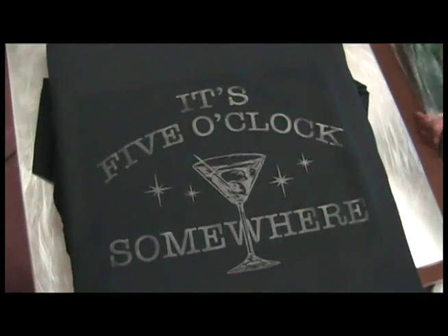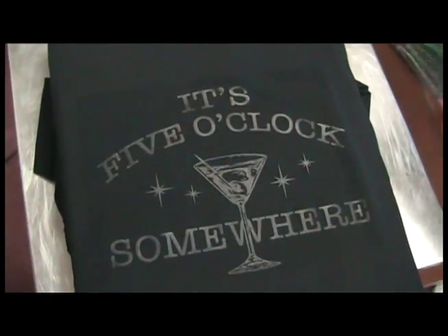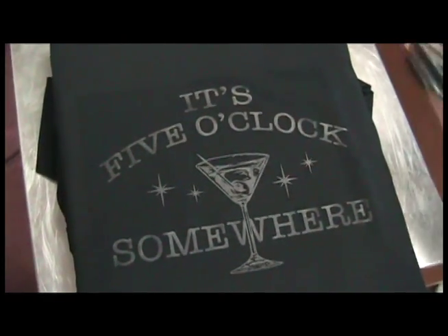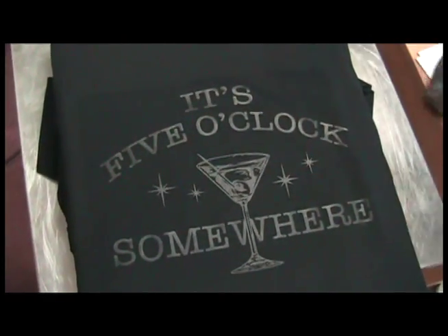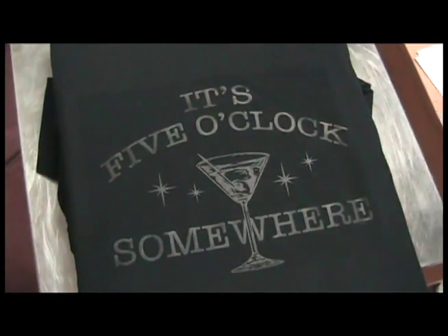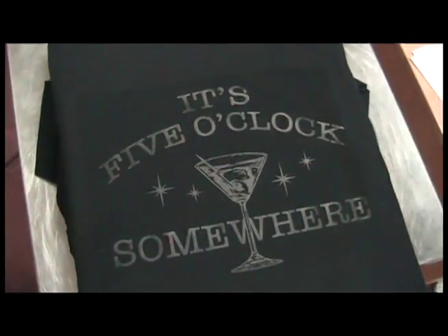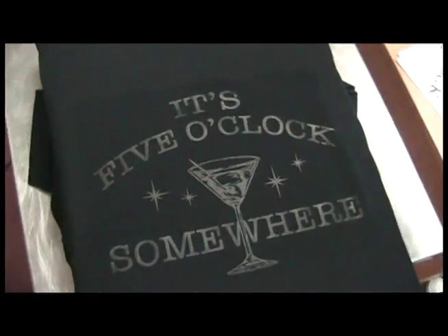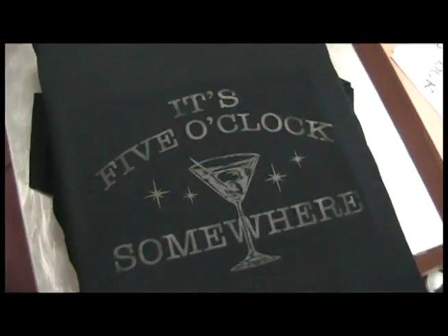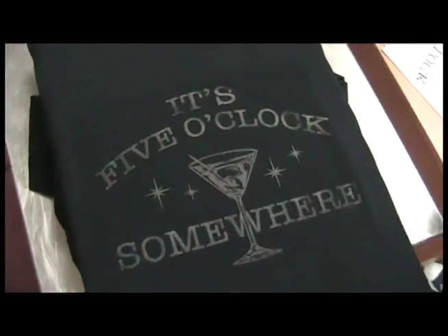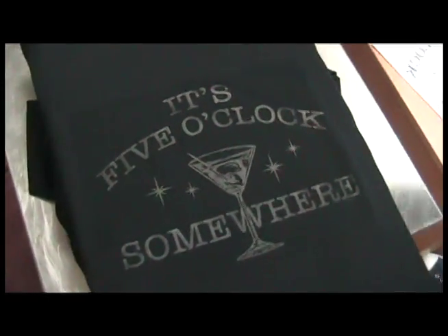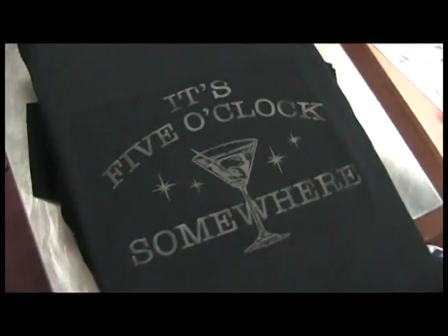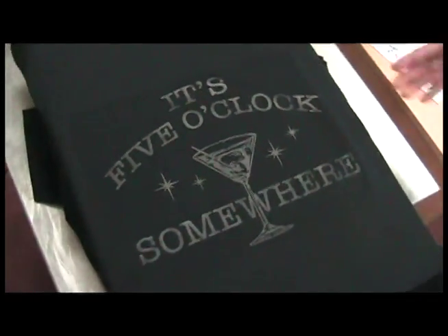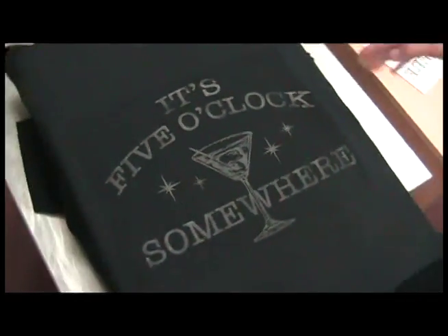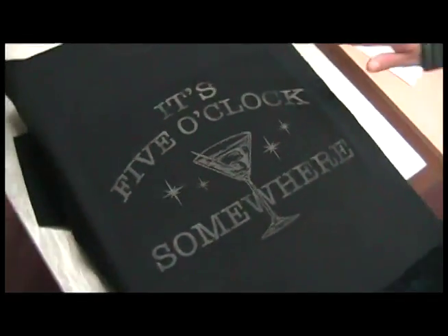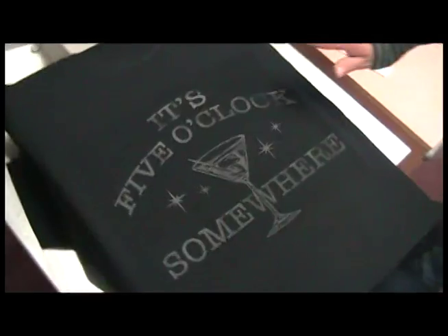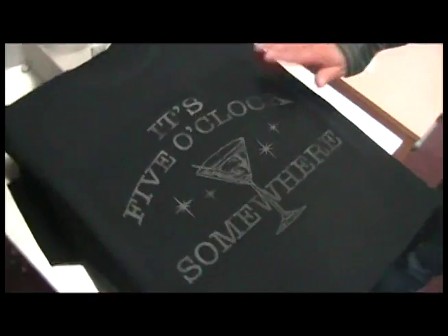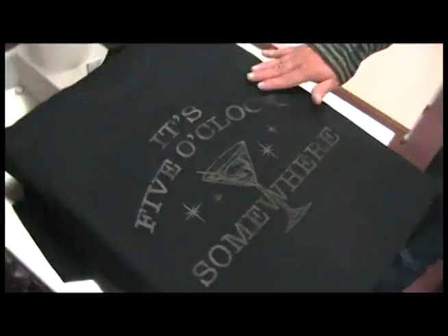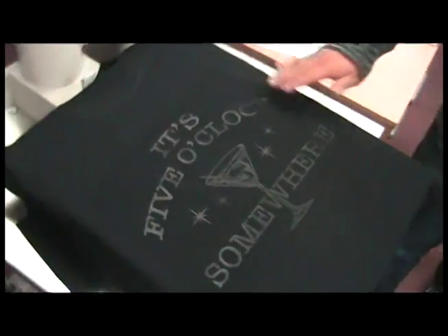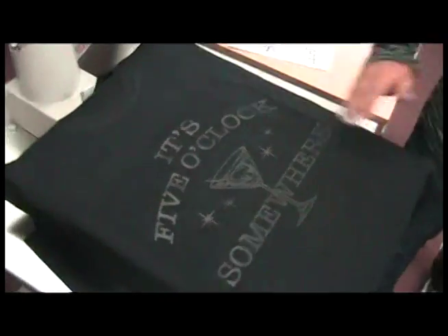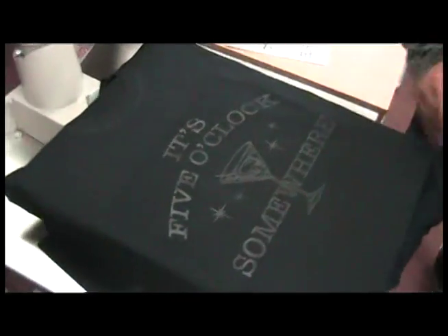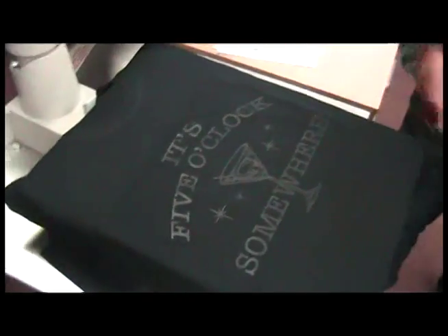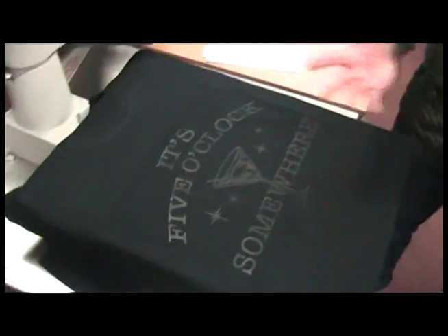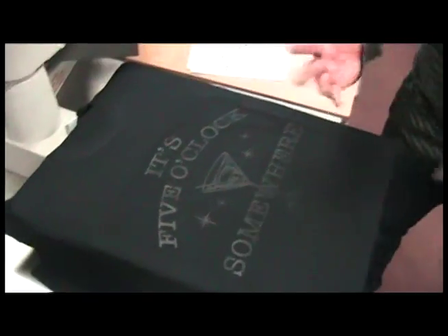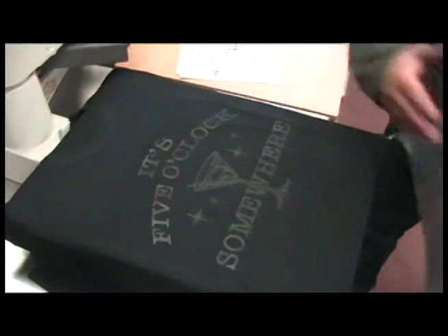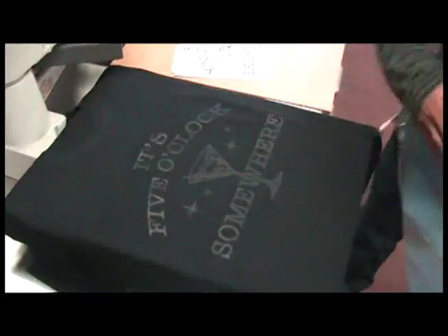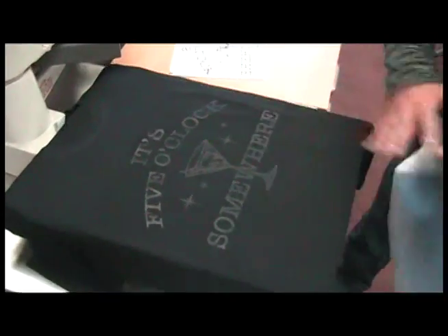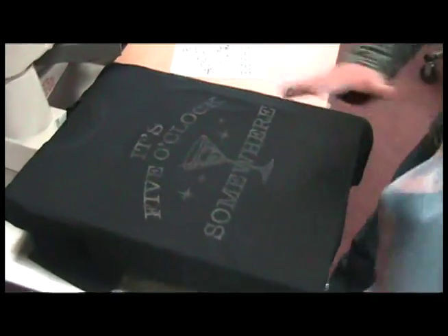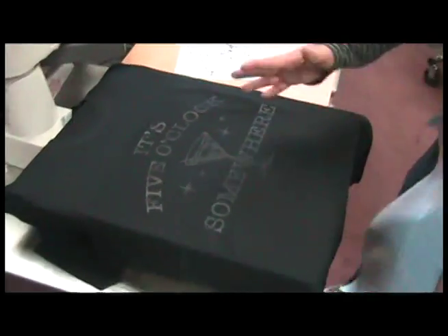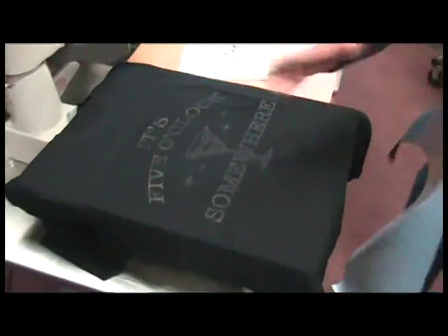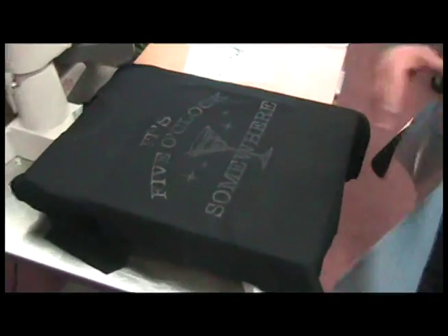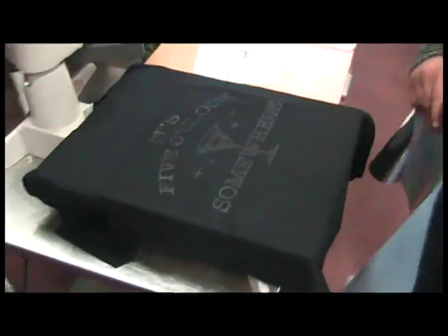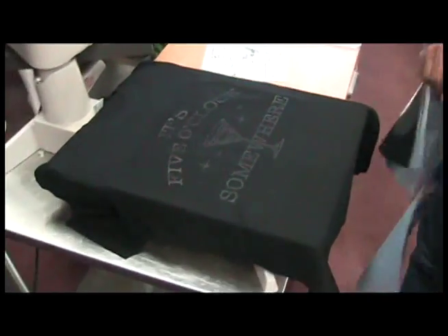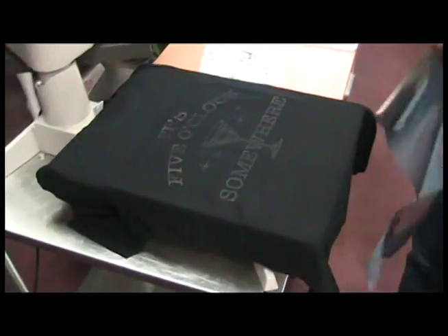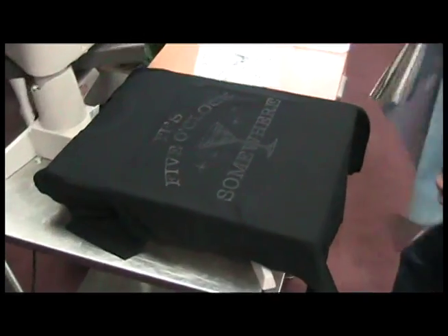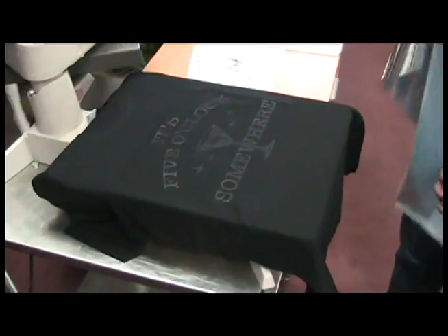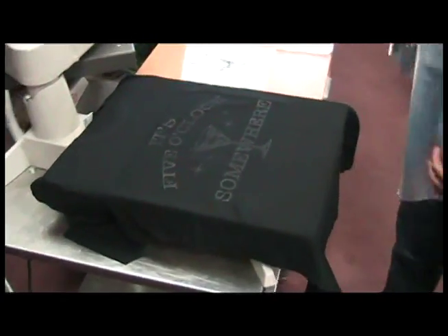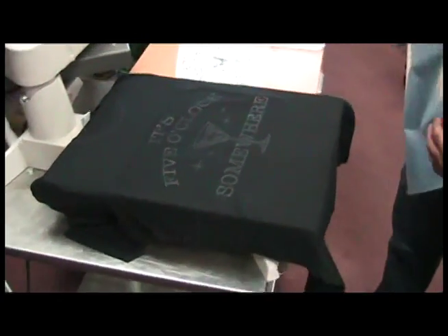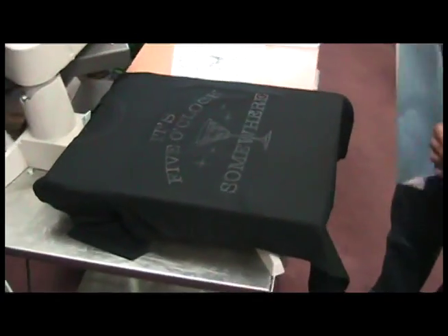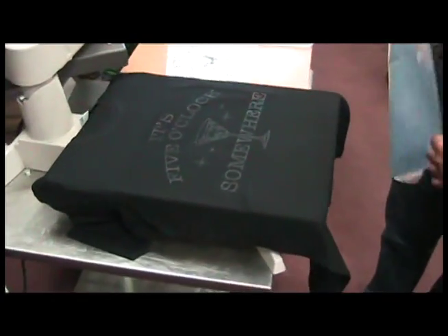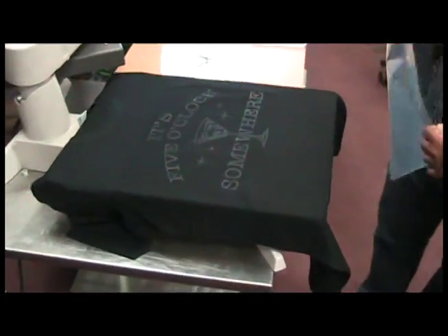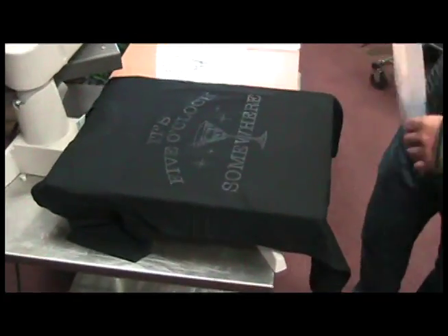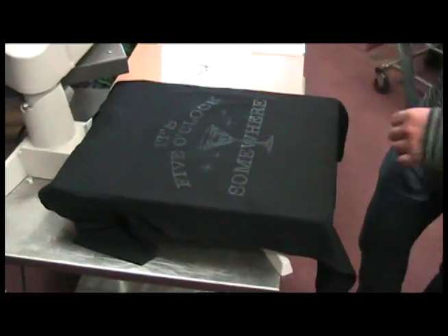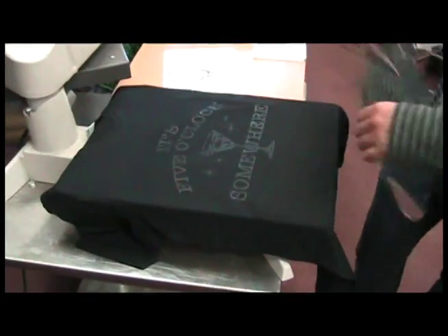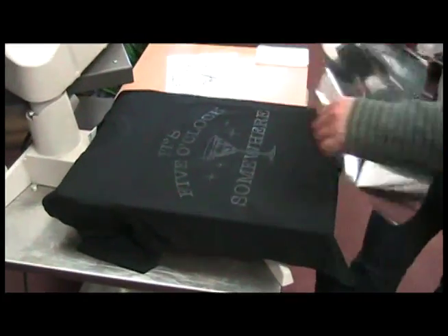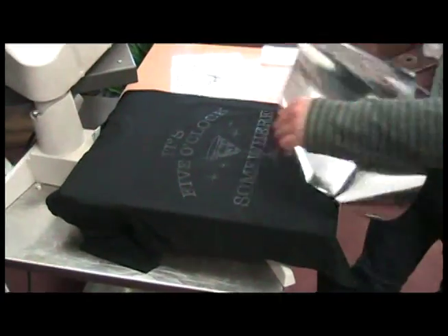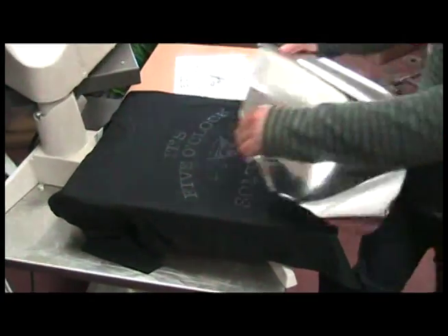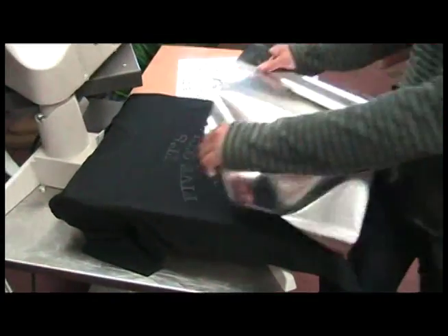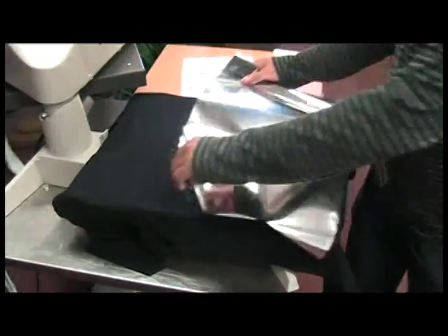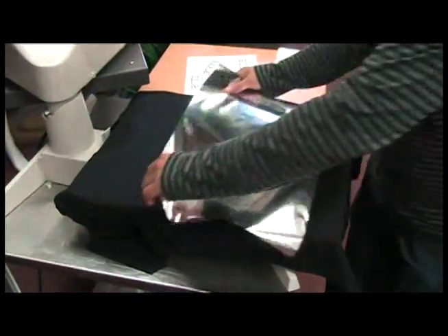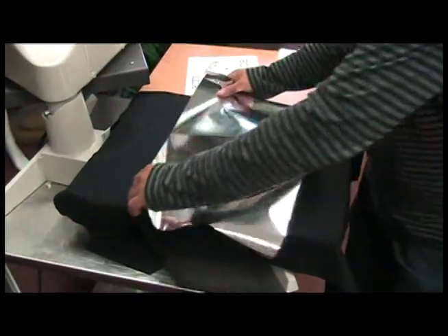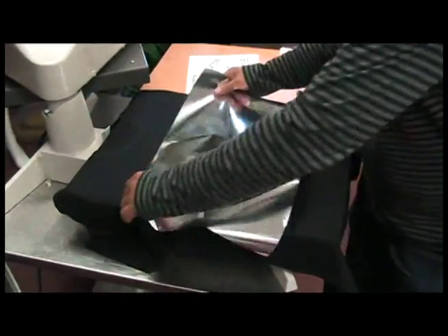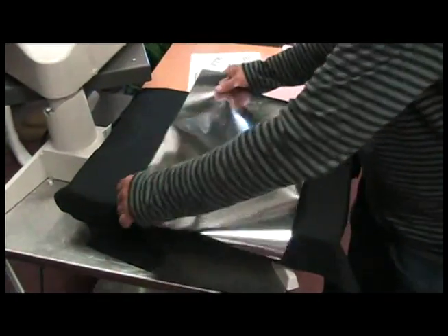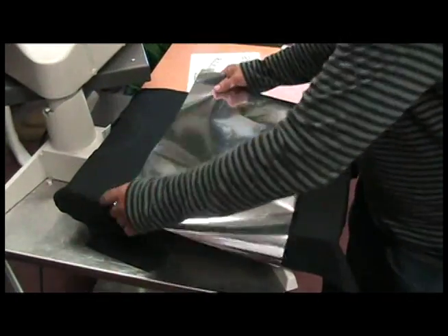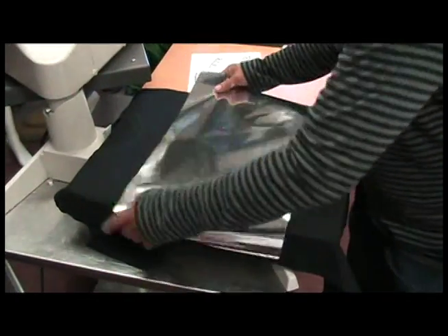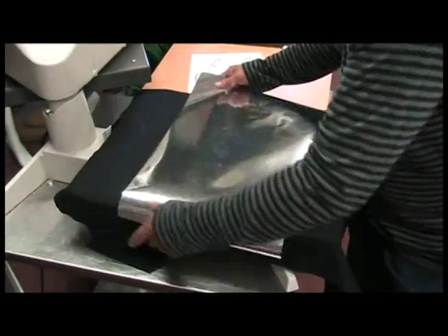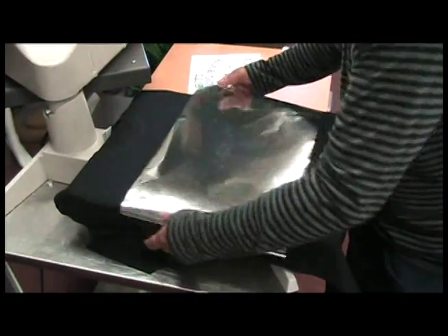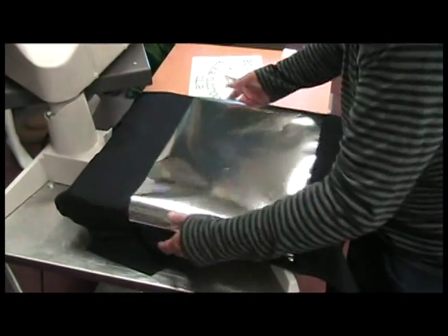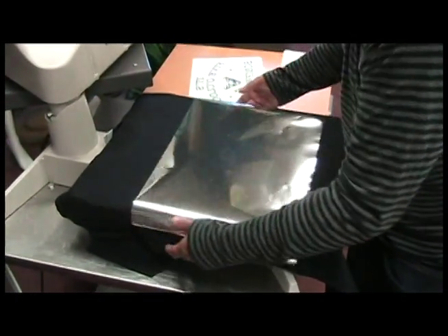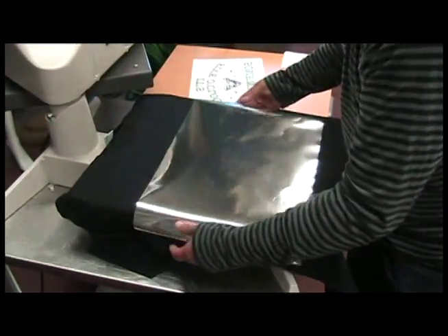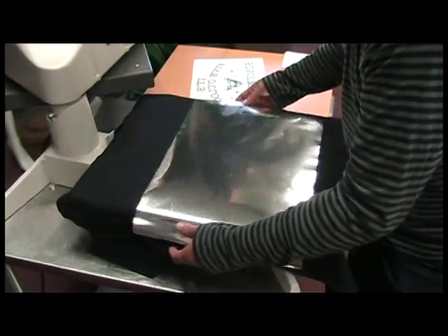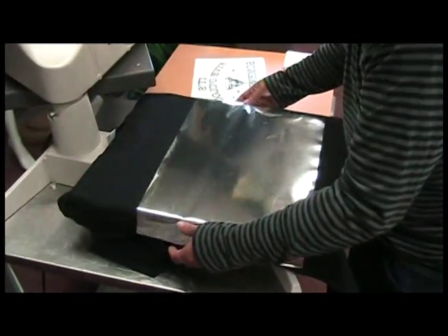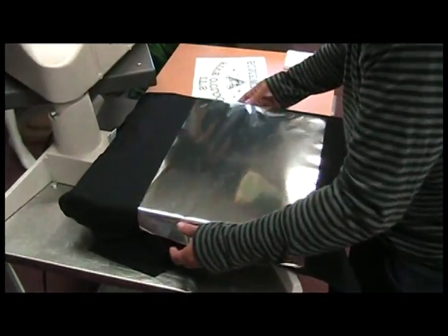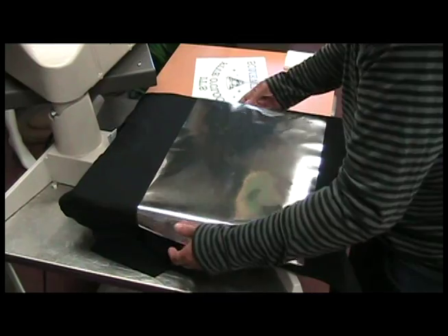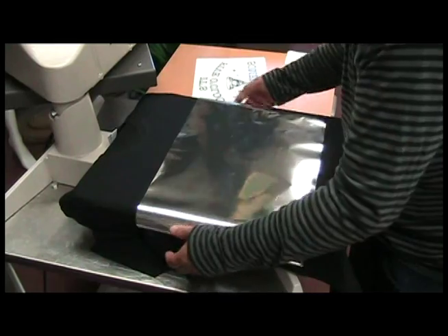As you can see, black on black doesn't look good because it looks just like a shadow, so with the foil we are going to change the color of it.